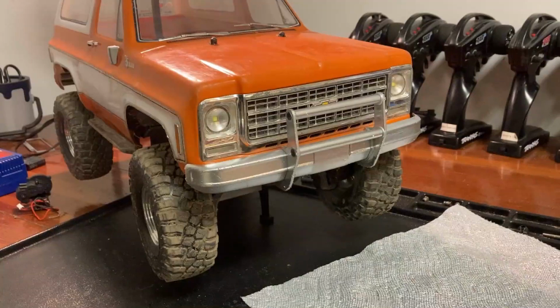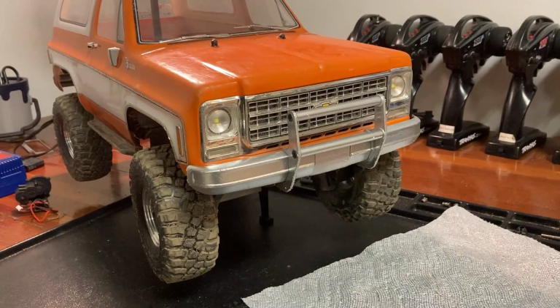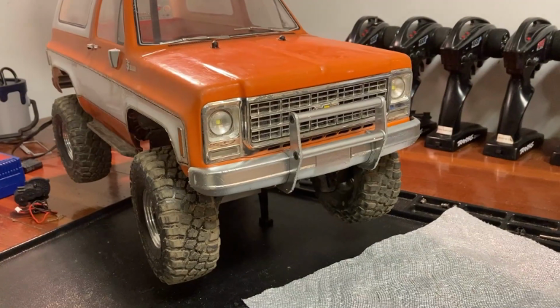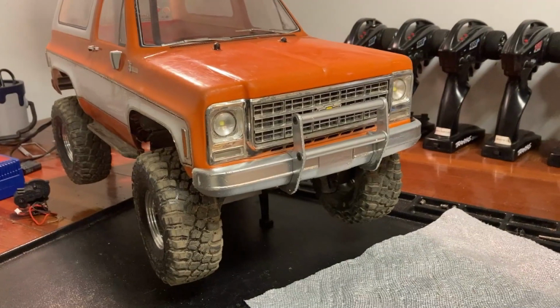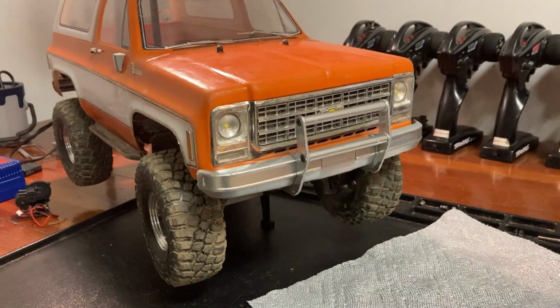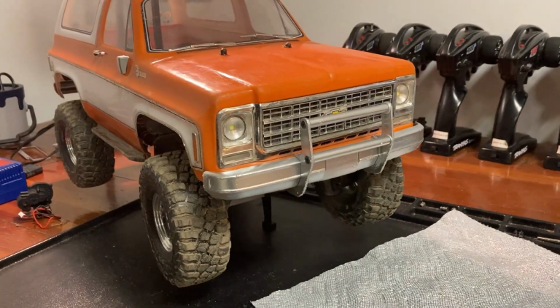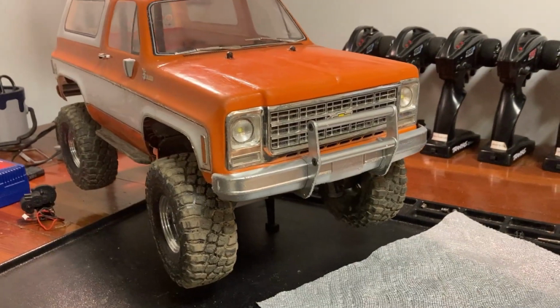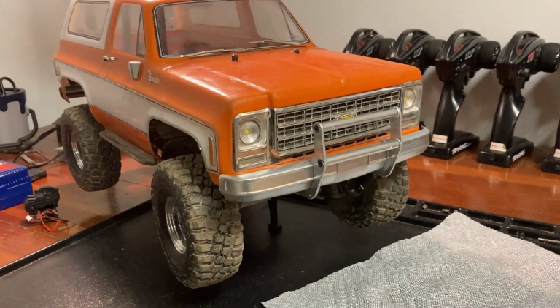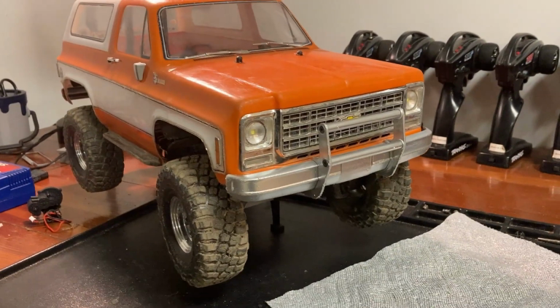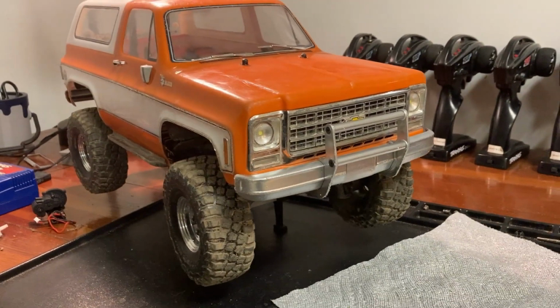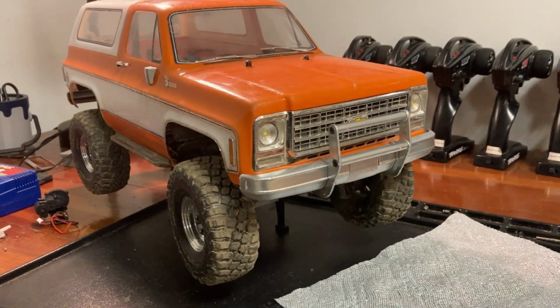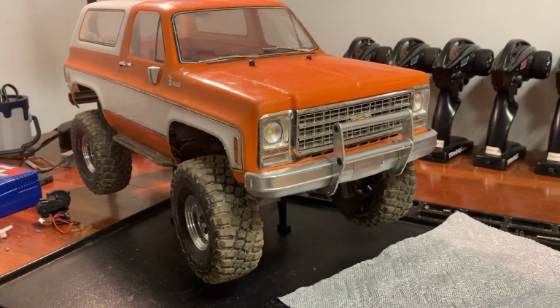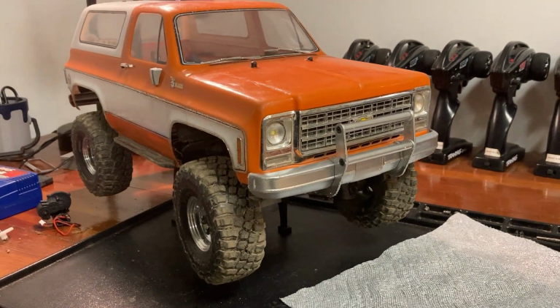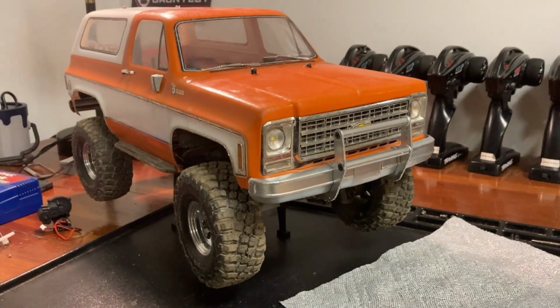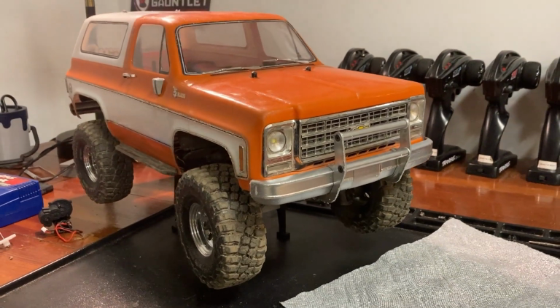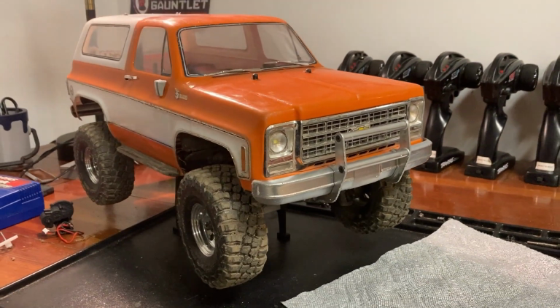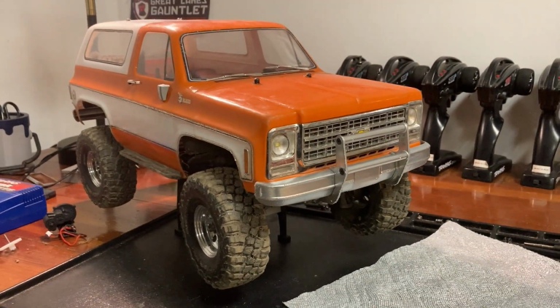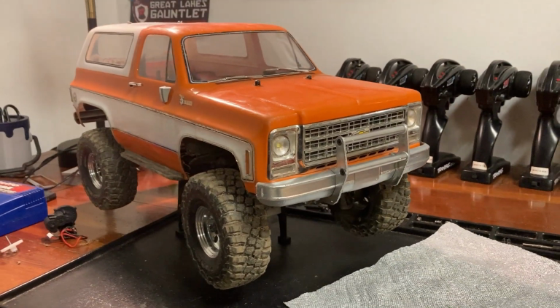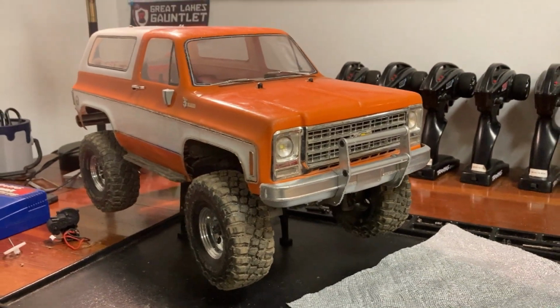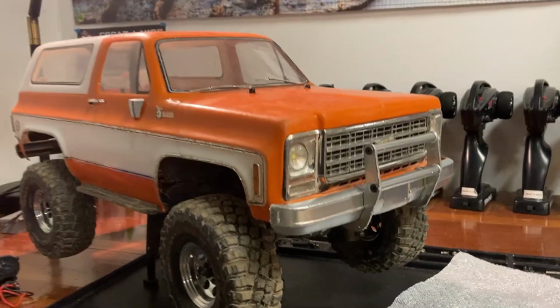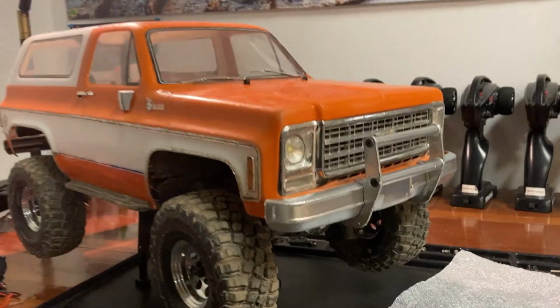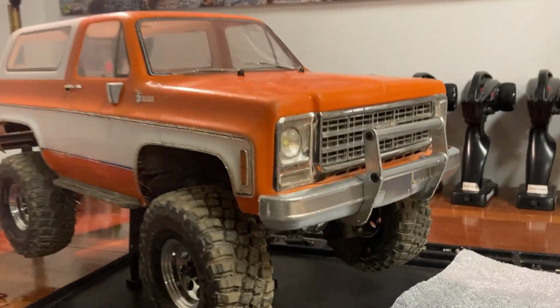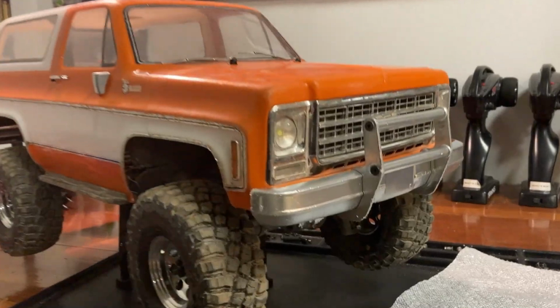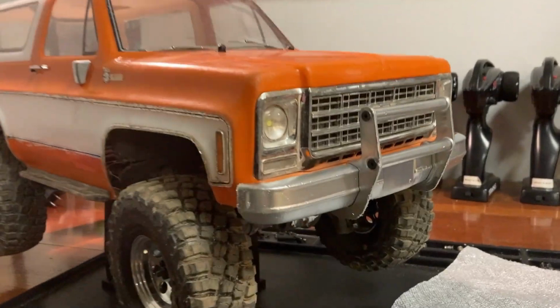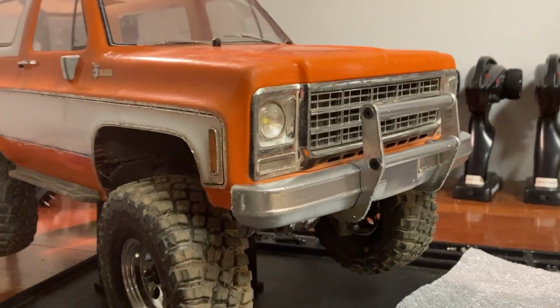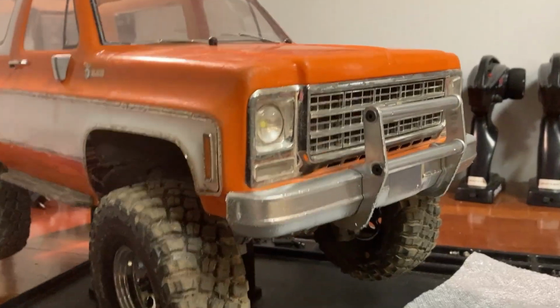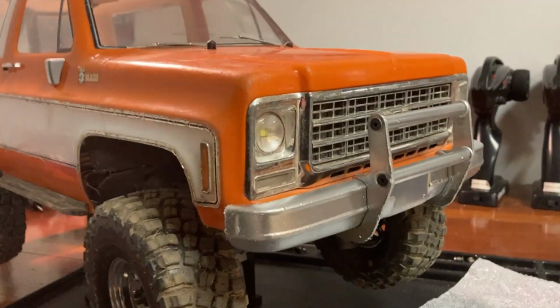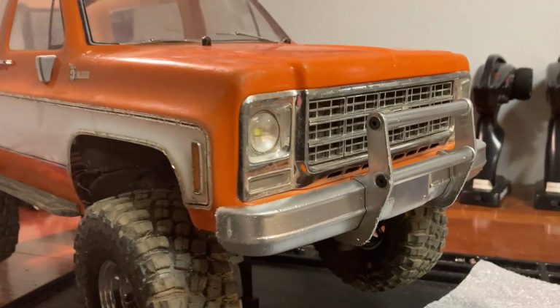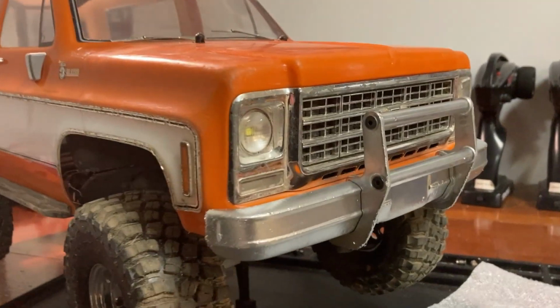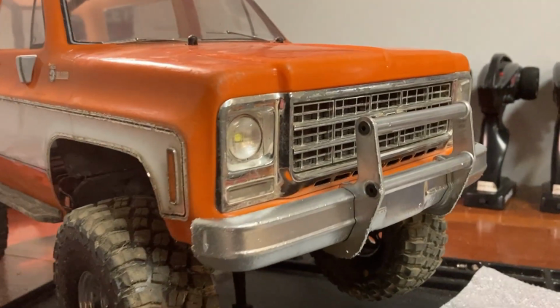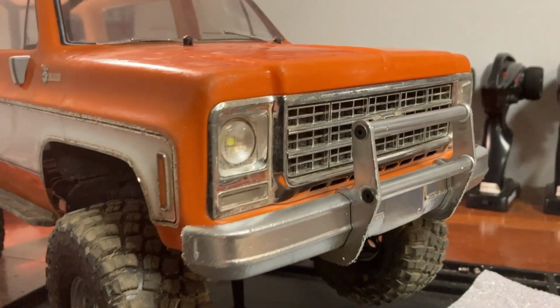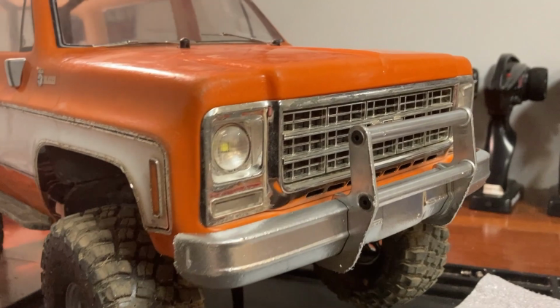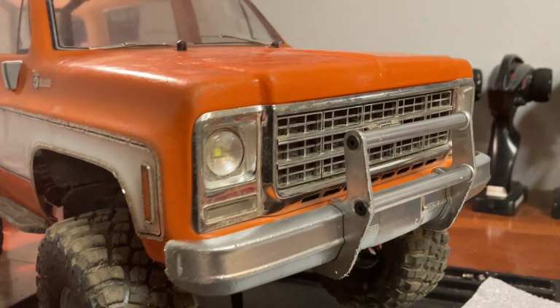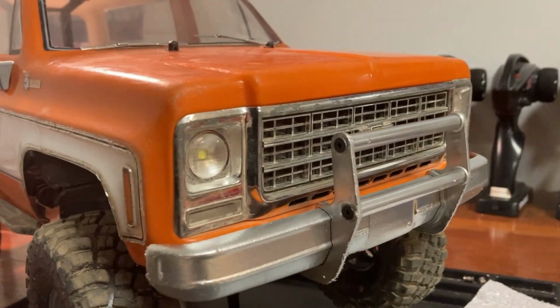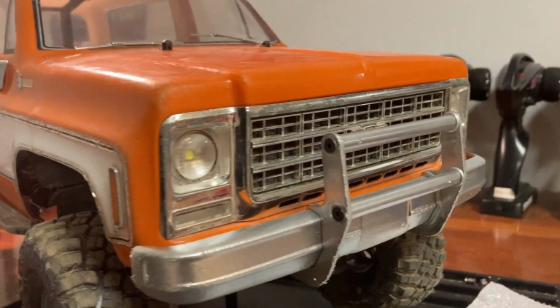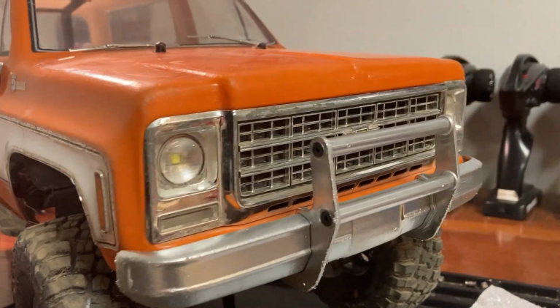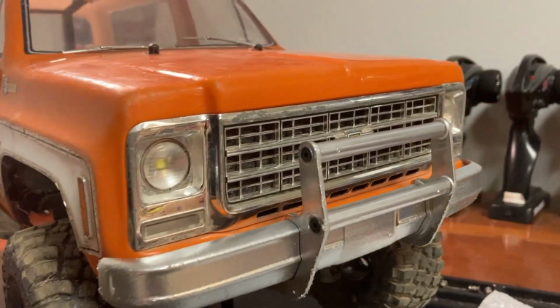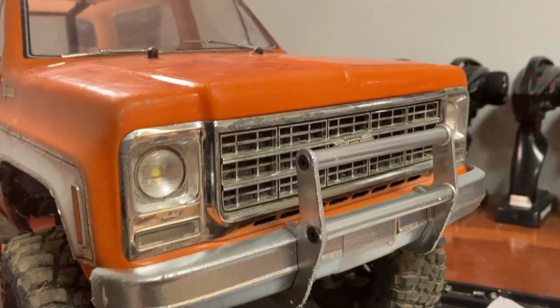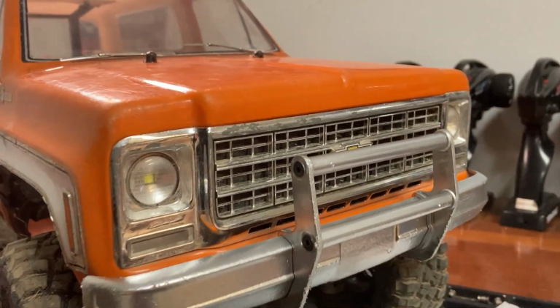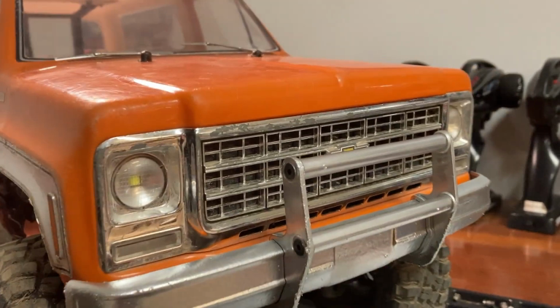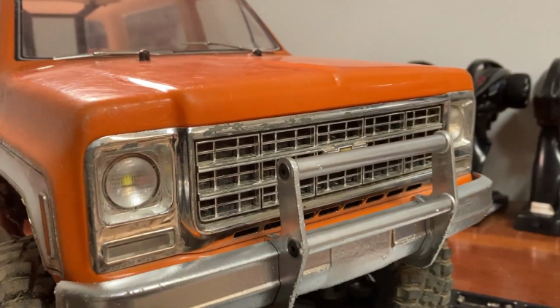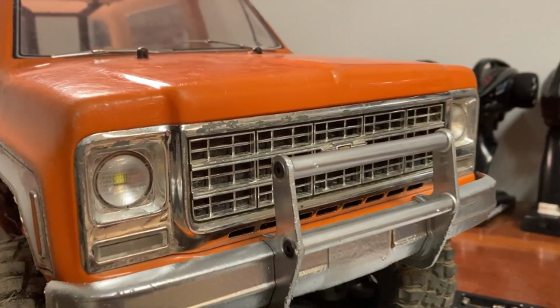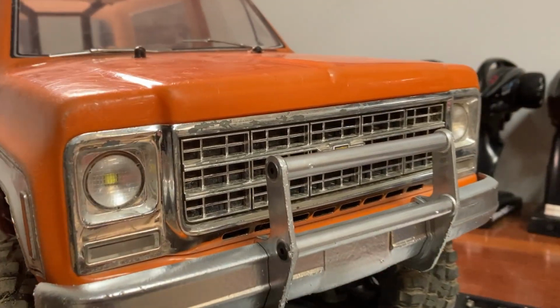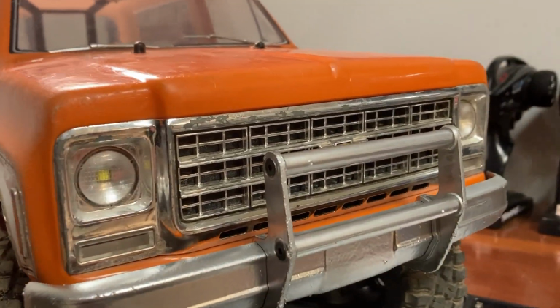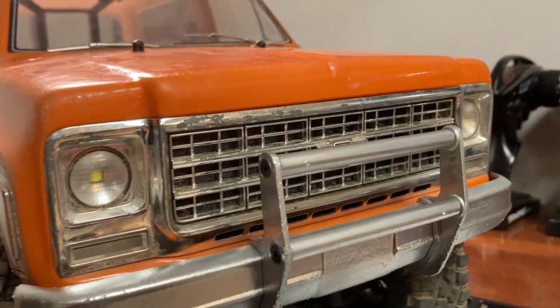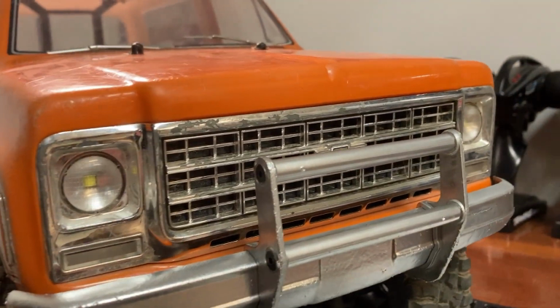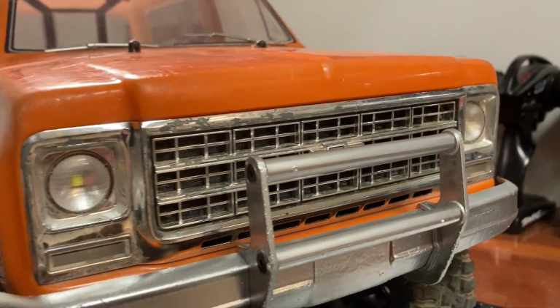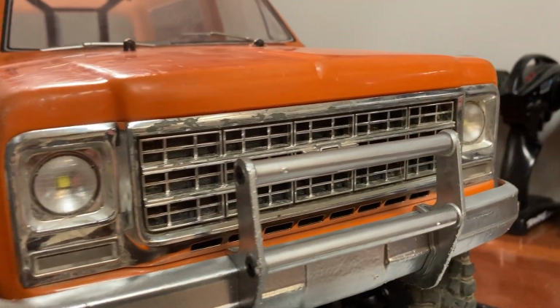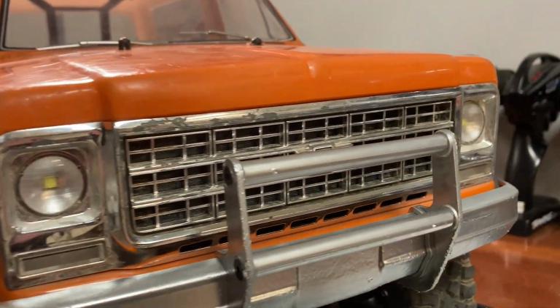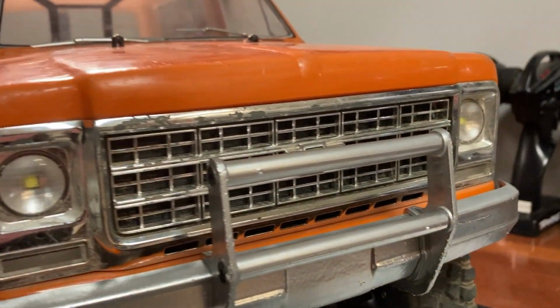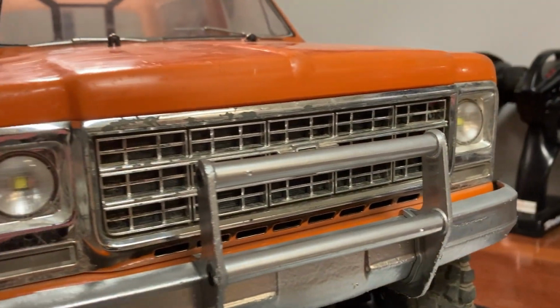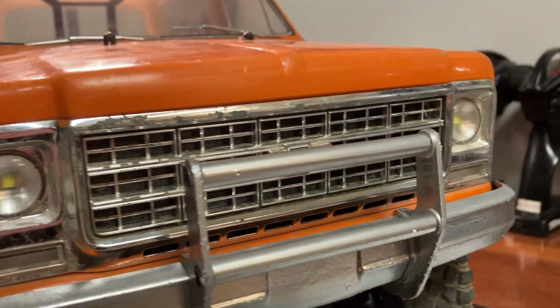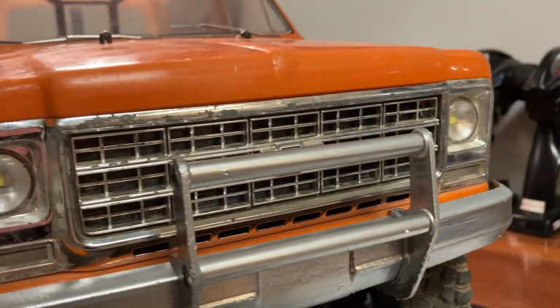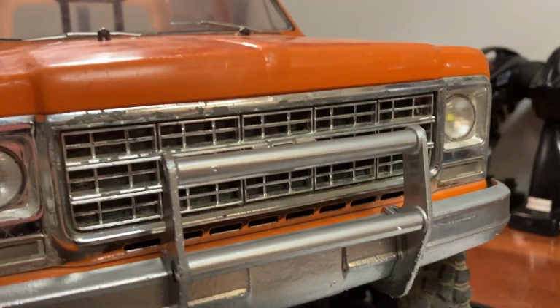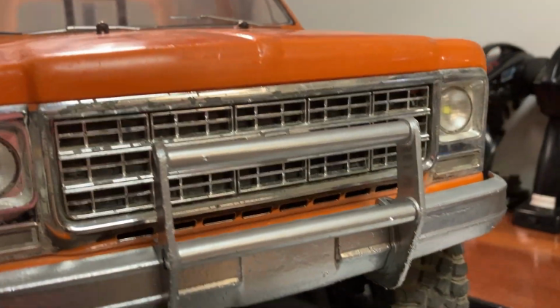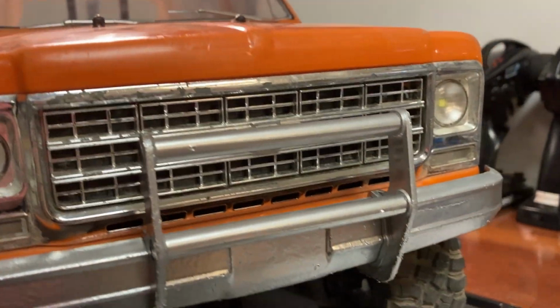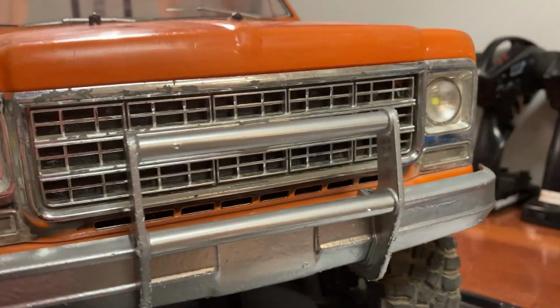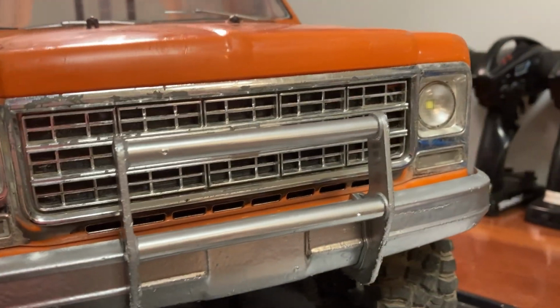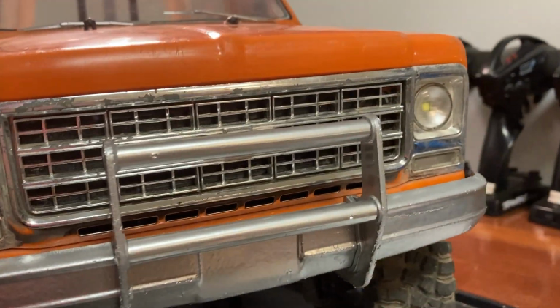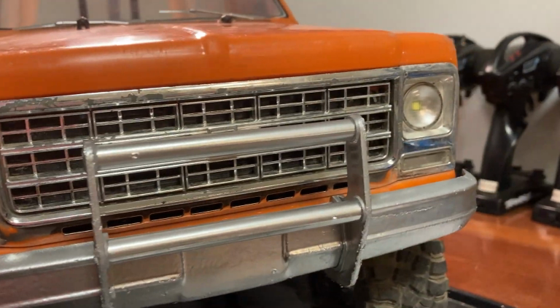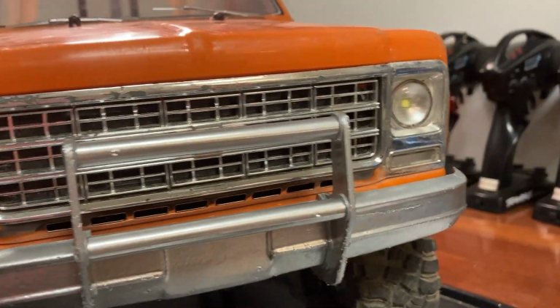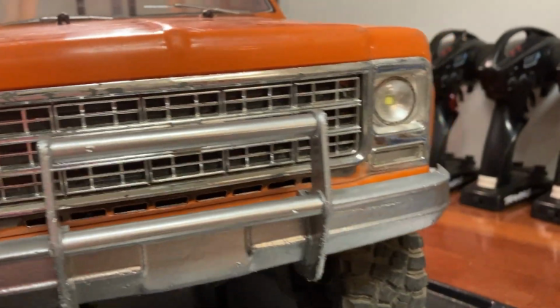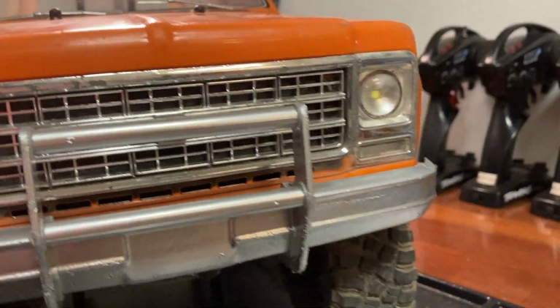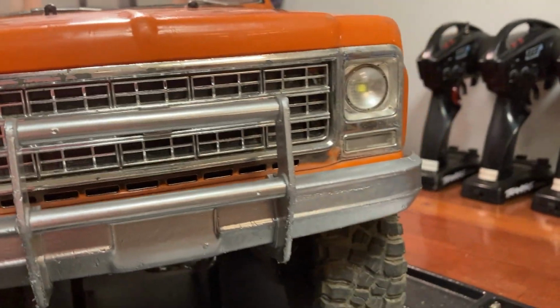I'd say it turned out pretty nicely. They're not quite as shiny as the original chrome was, but it looks better than being all scratched up.